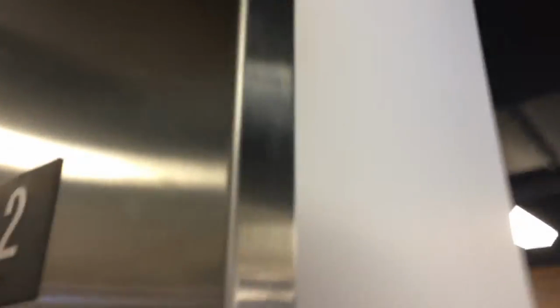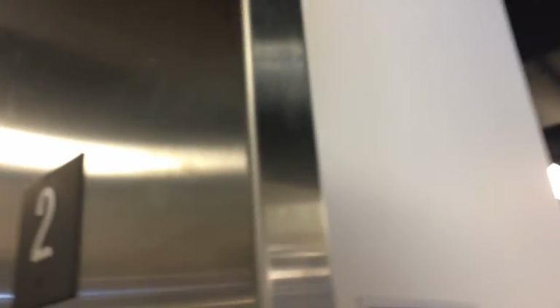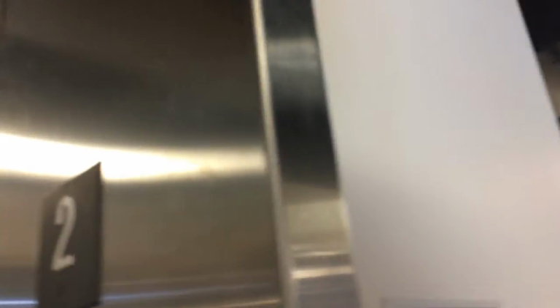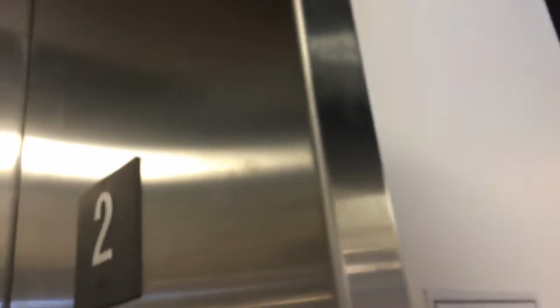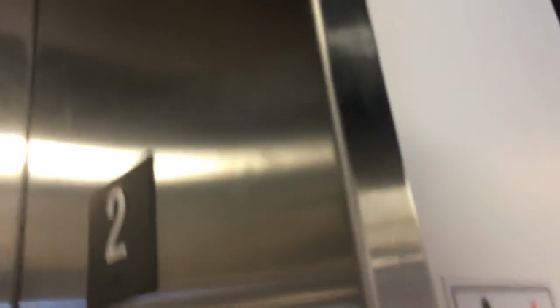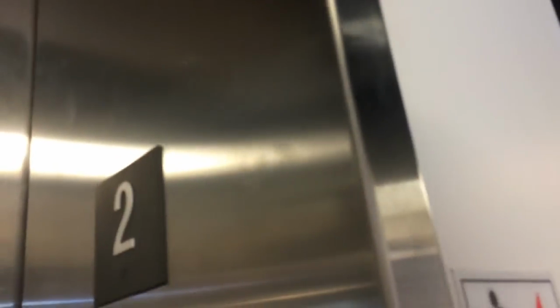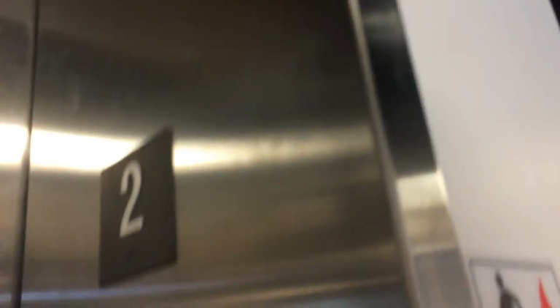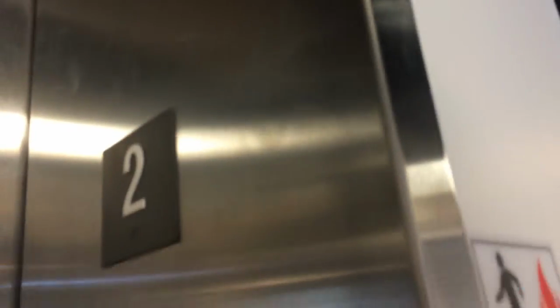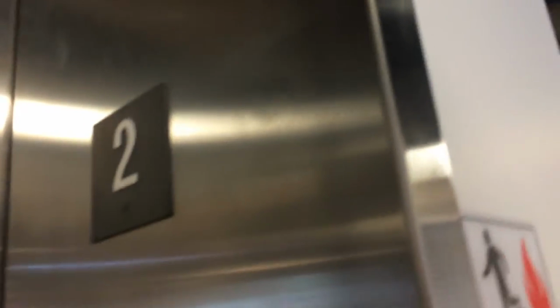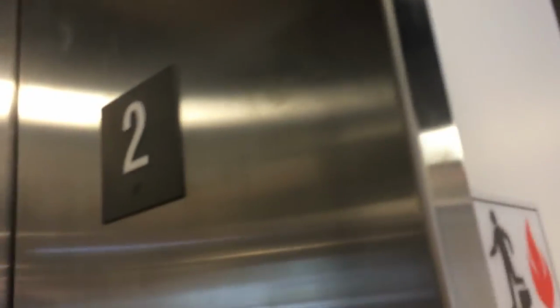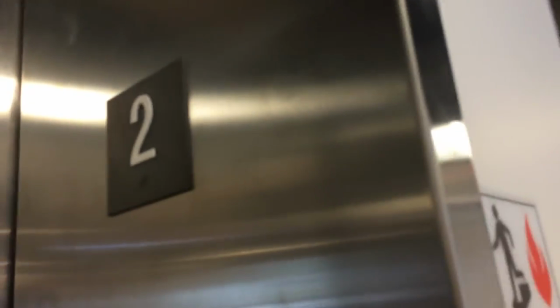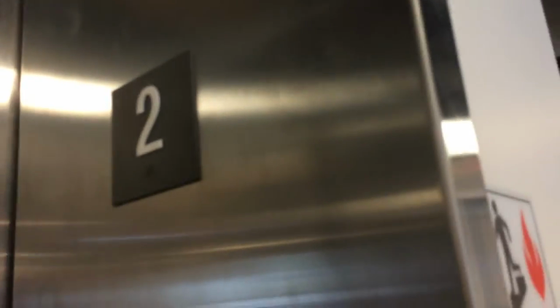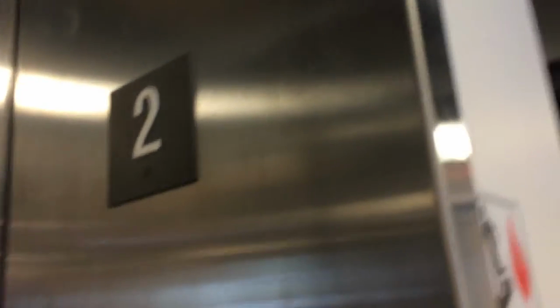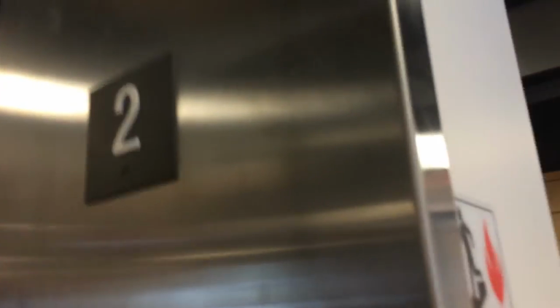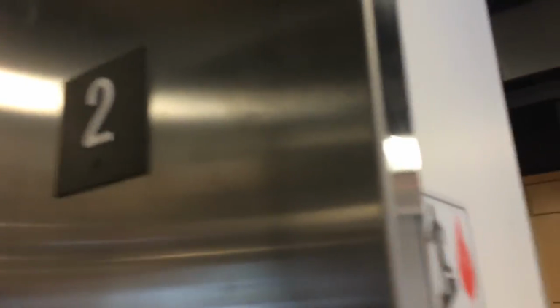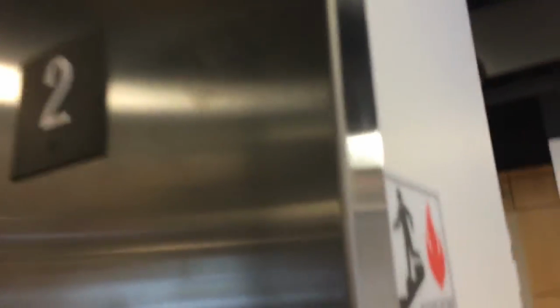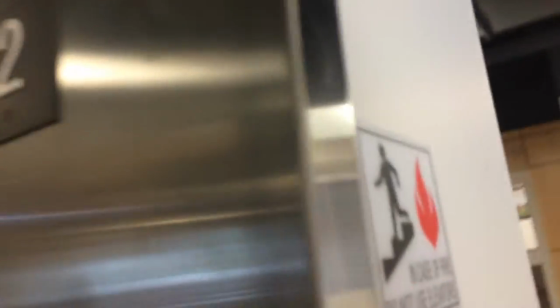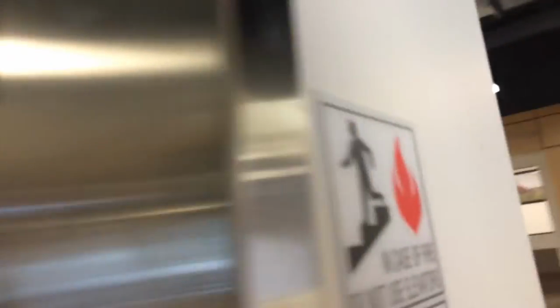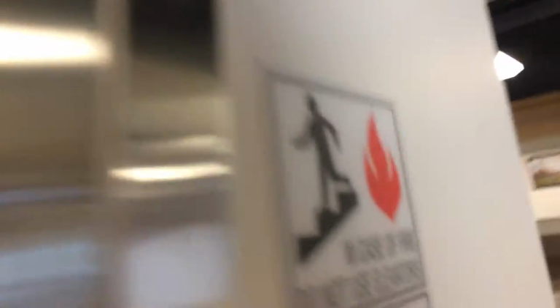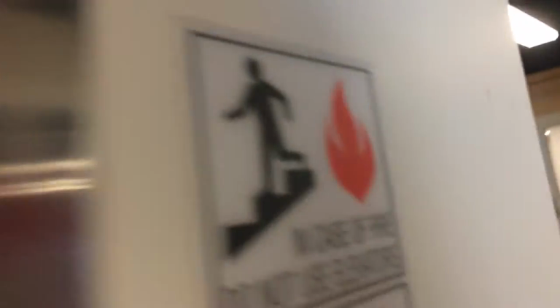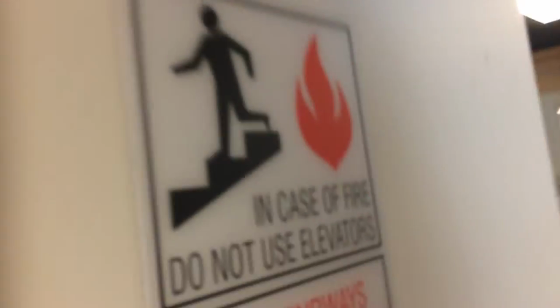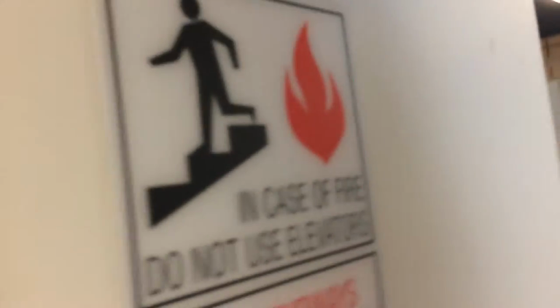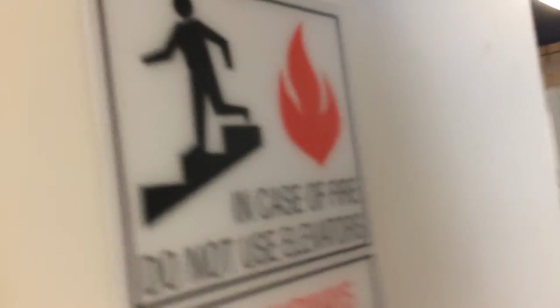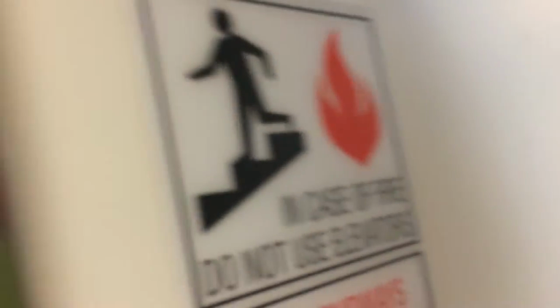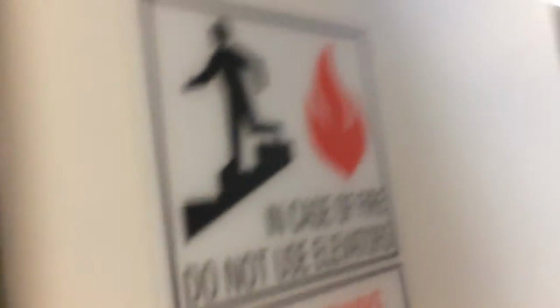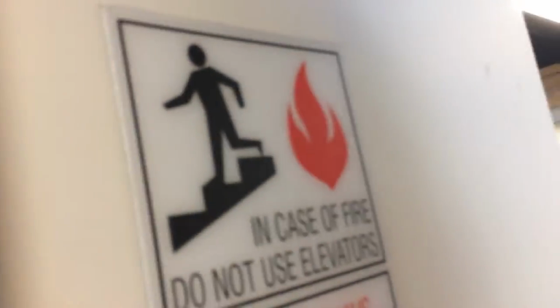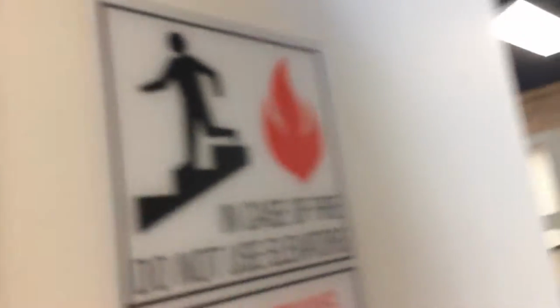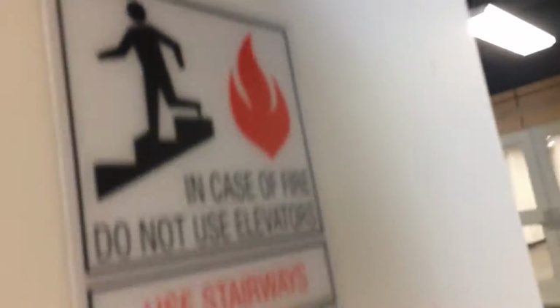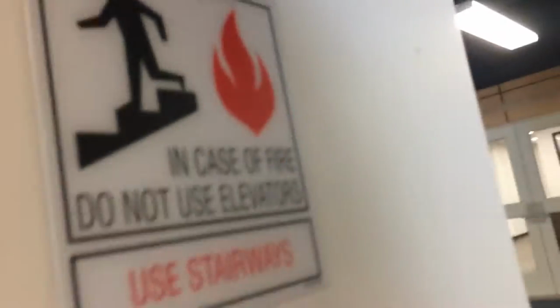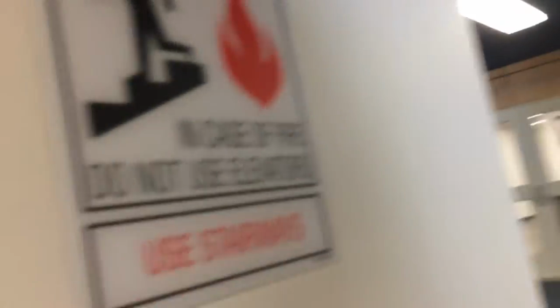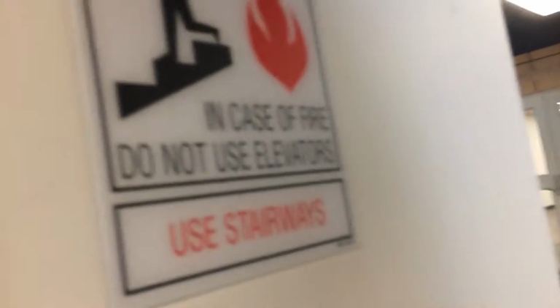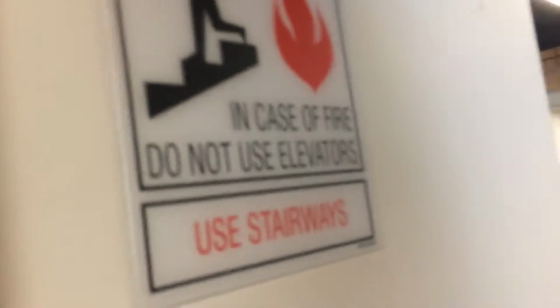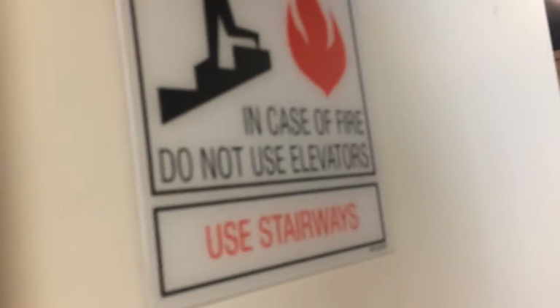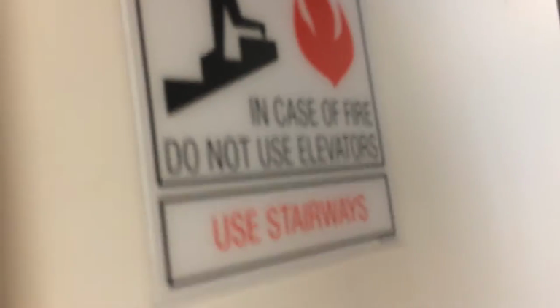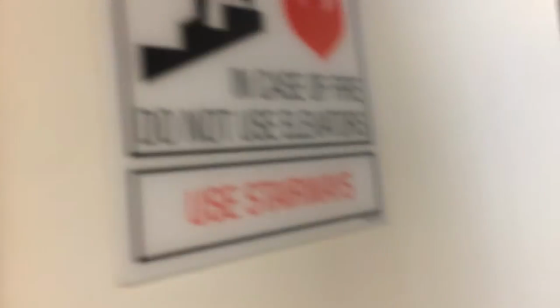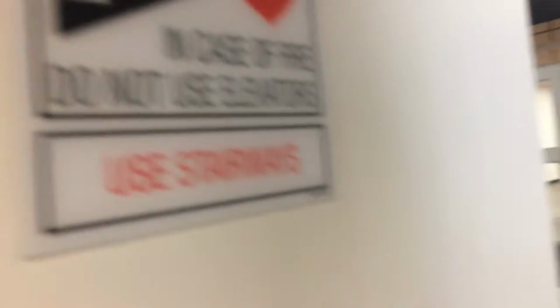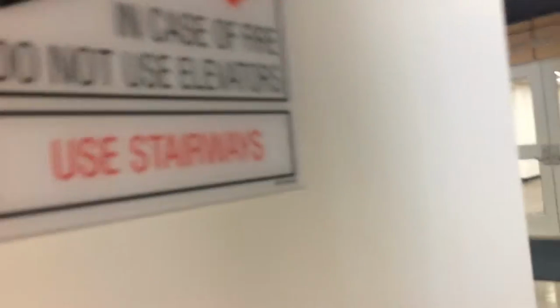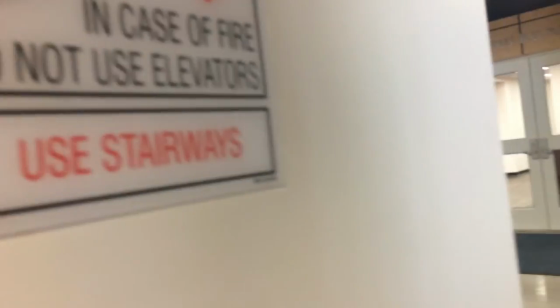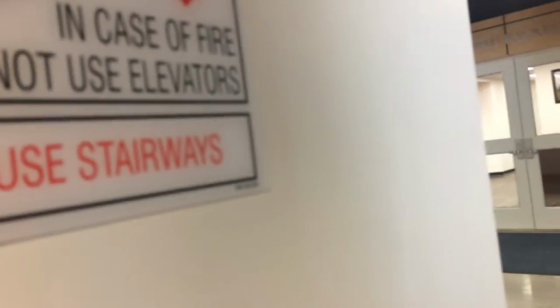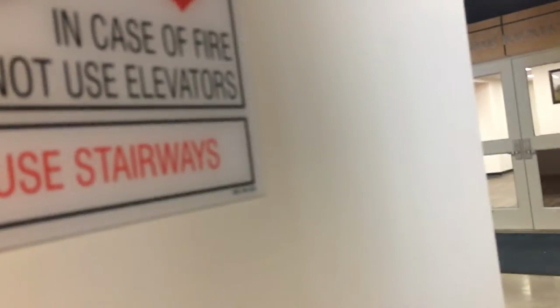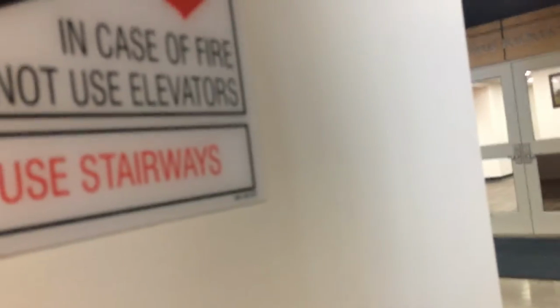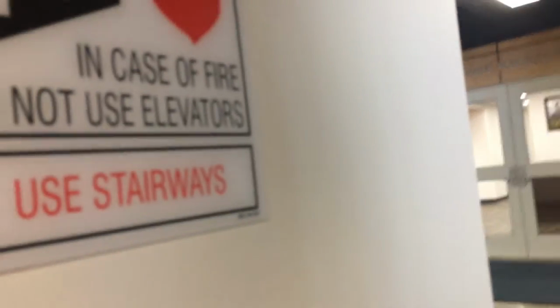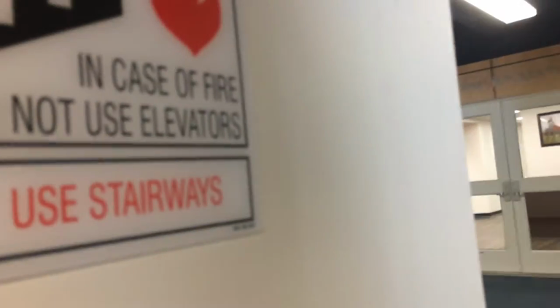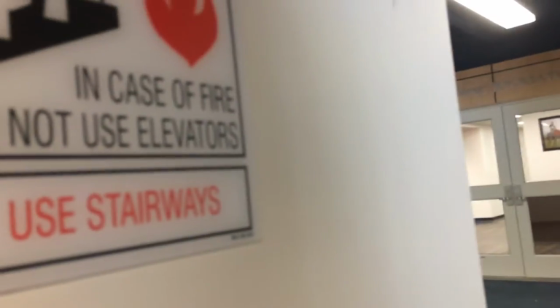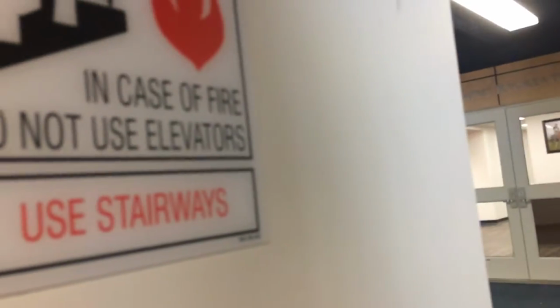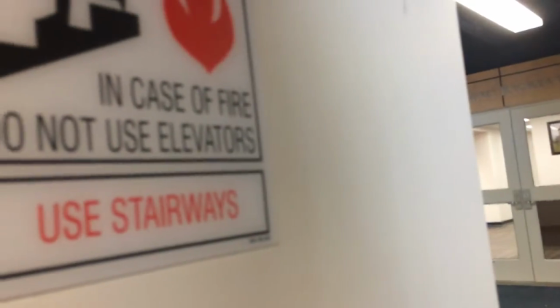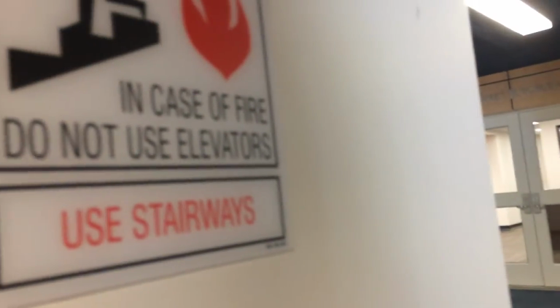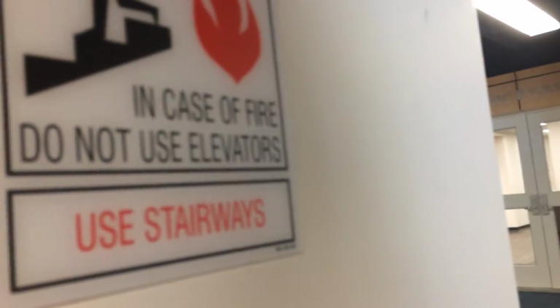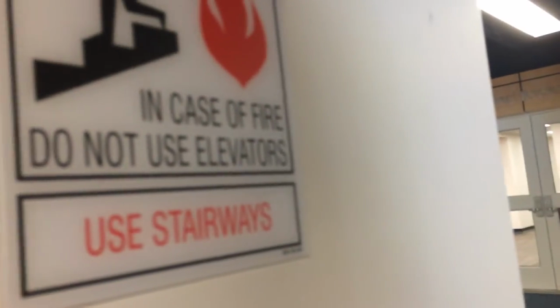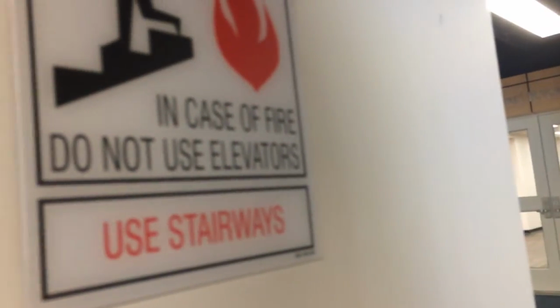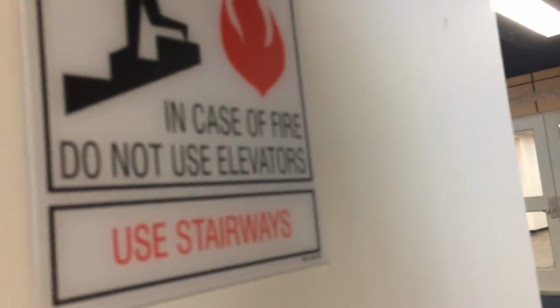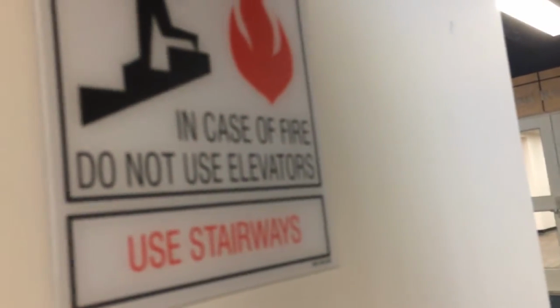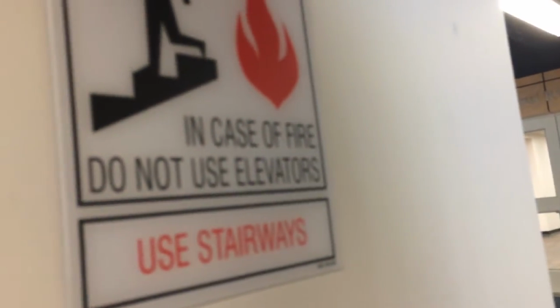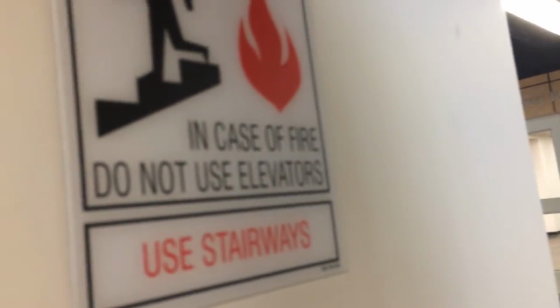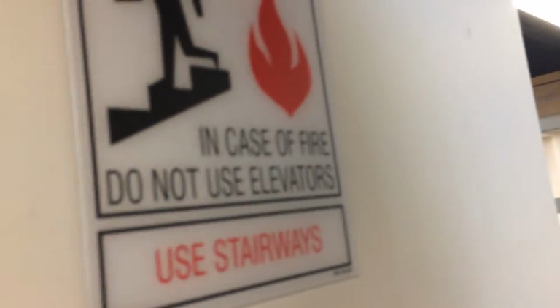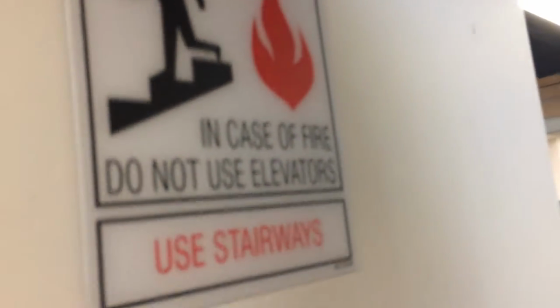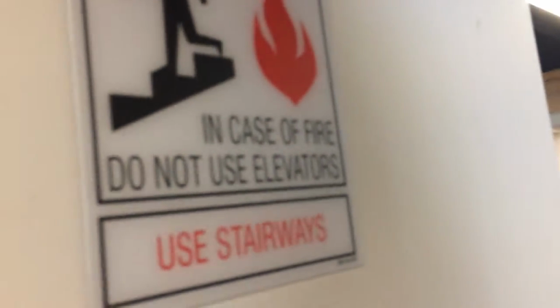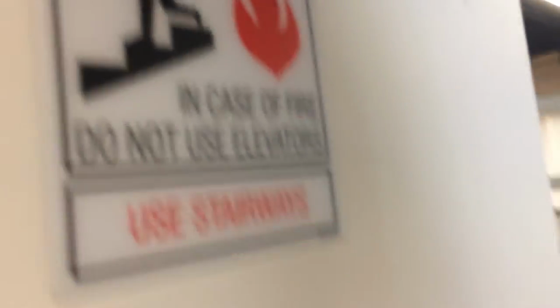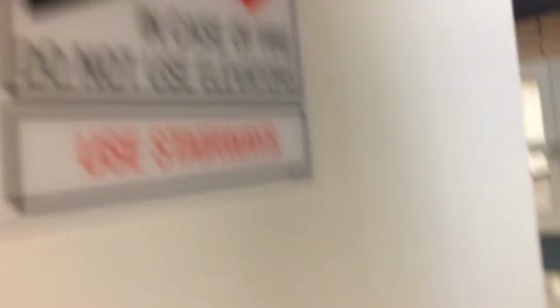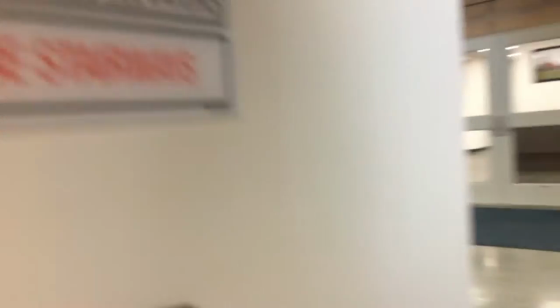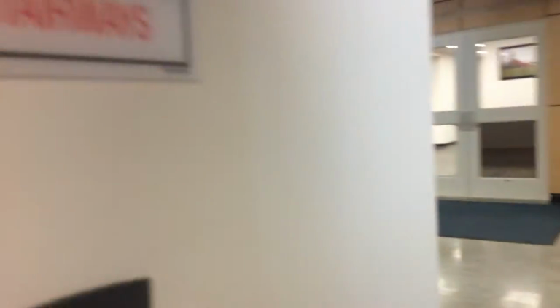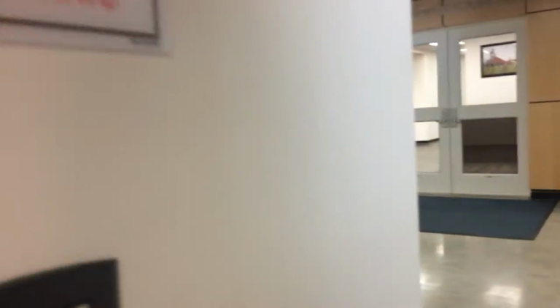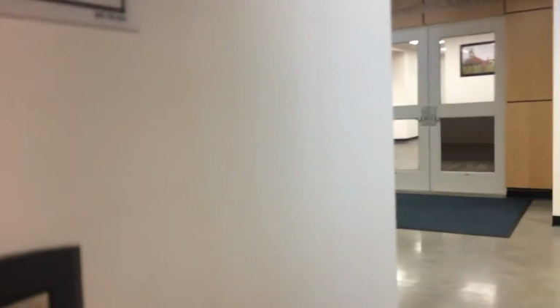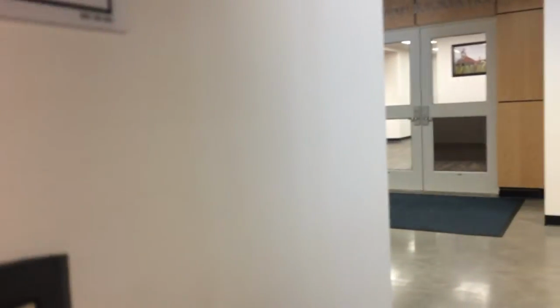This is the elevator at Green Hall, Liberty University, Lynchburg, Virginia. Let's go down.